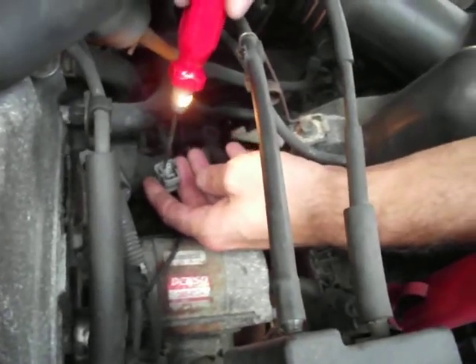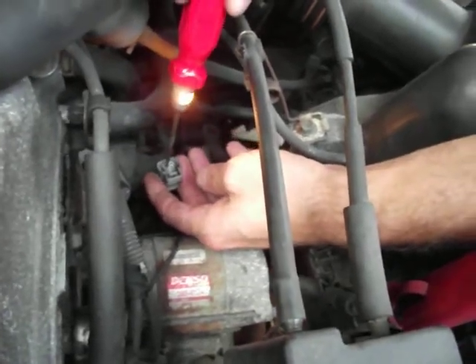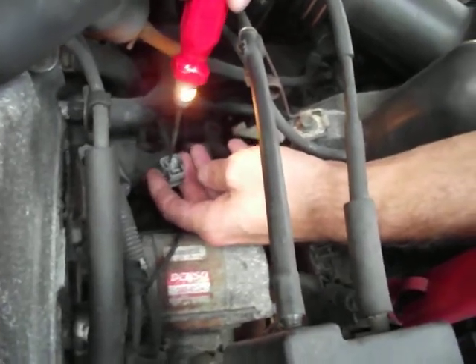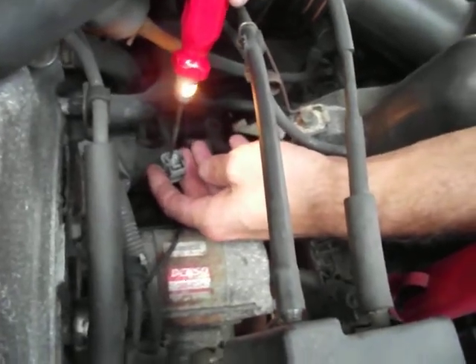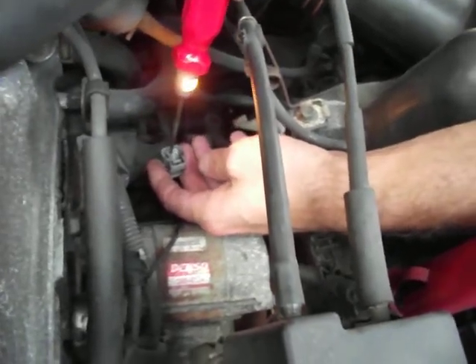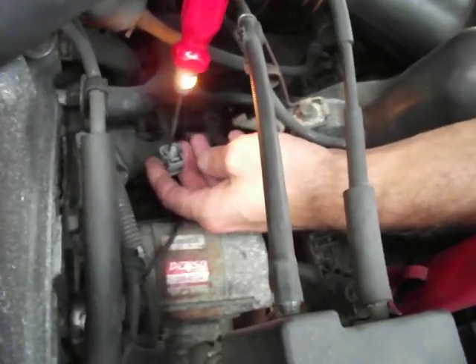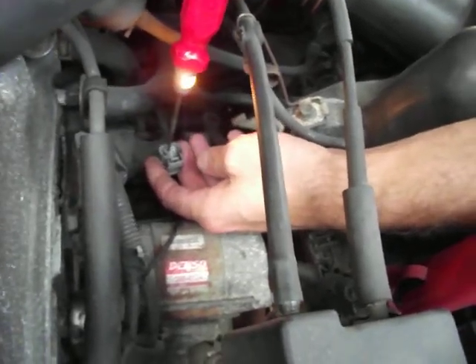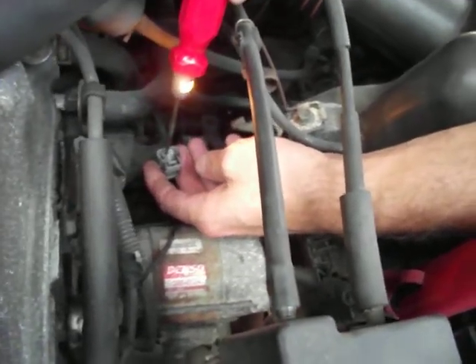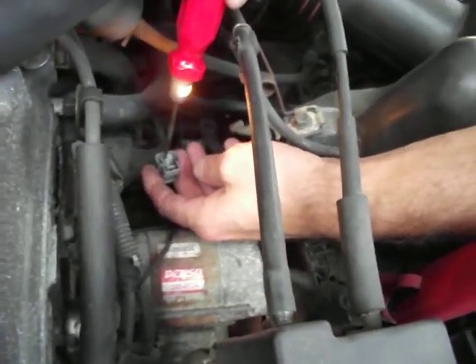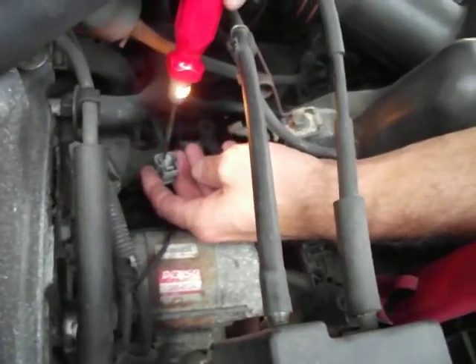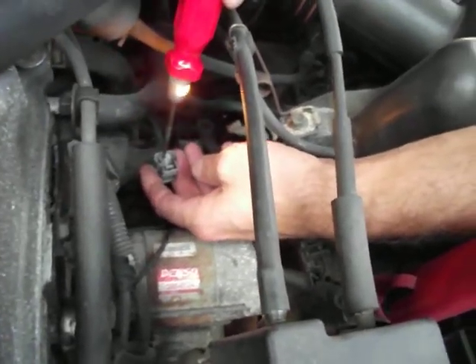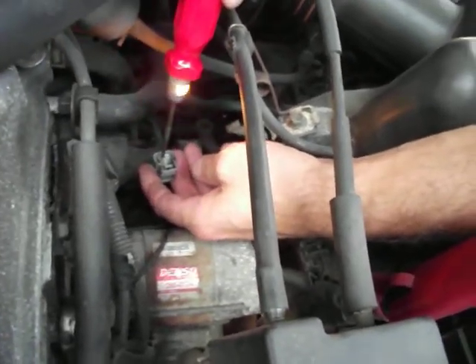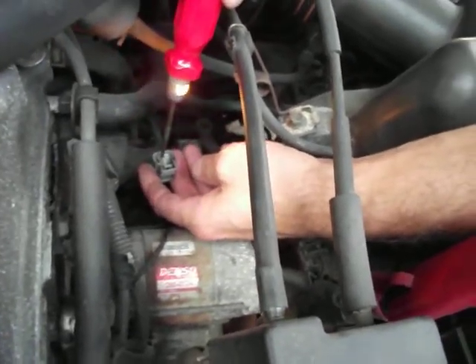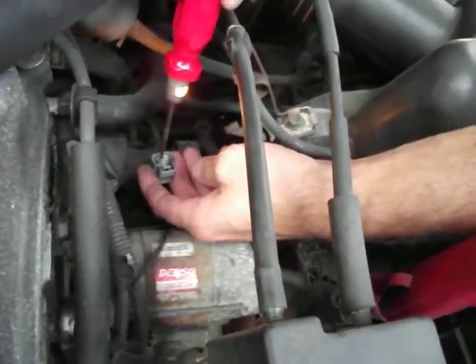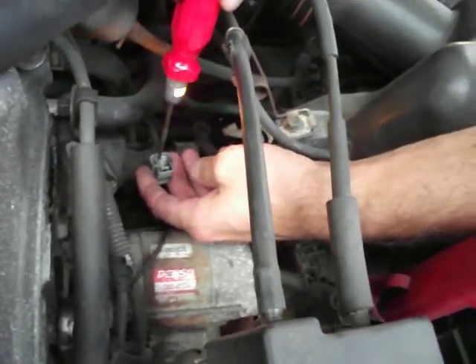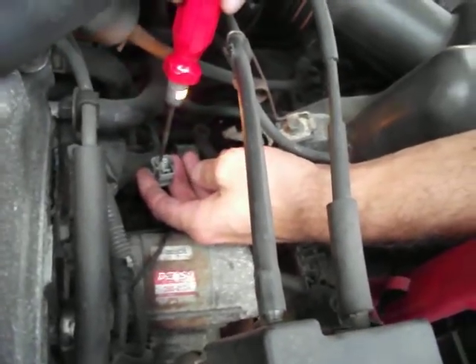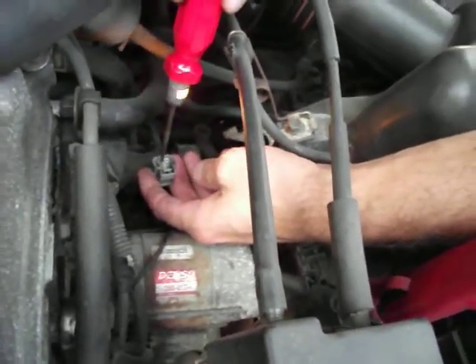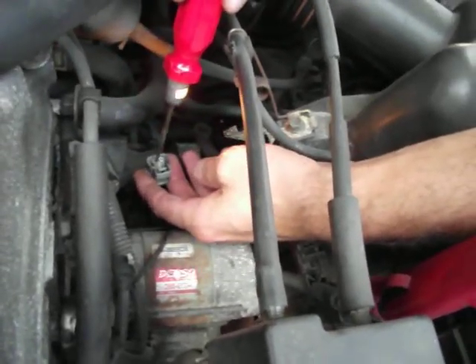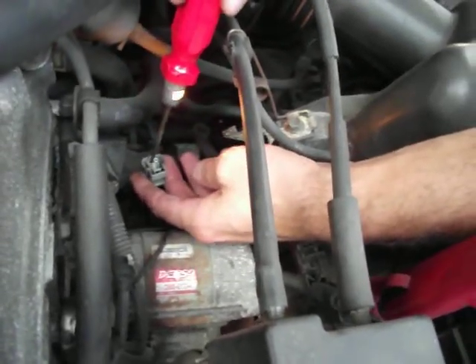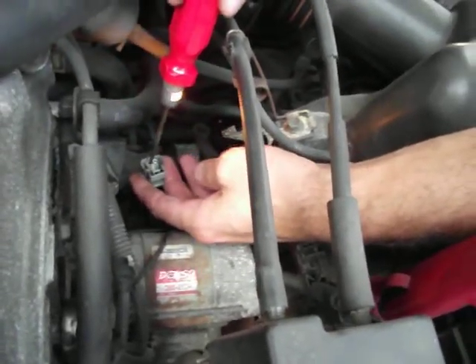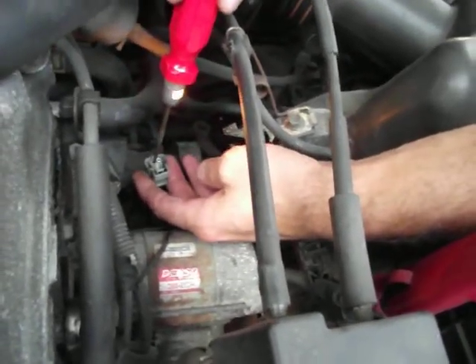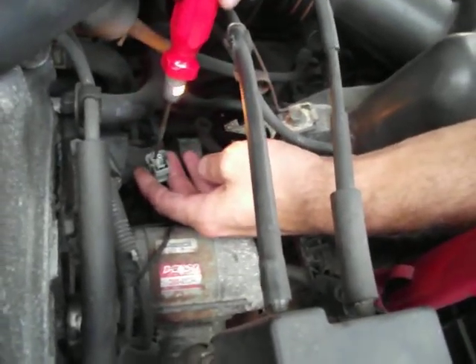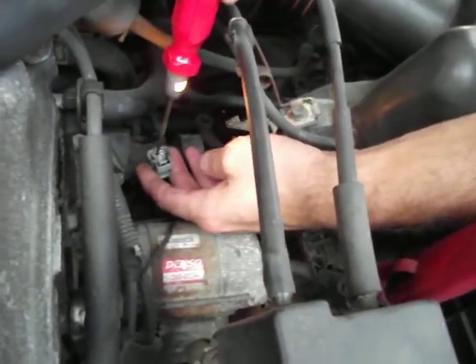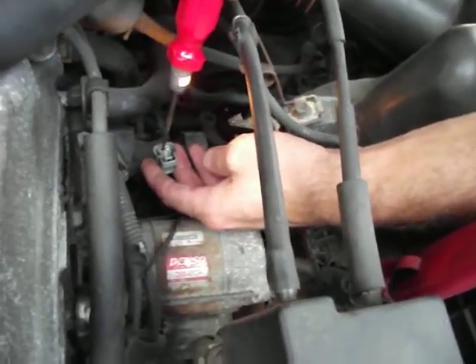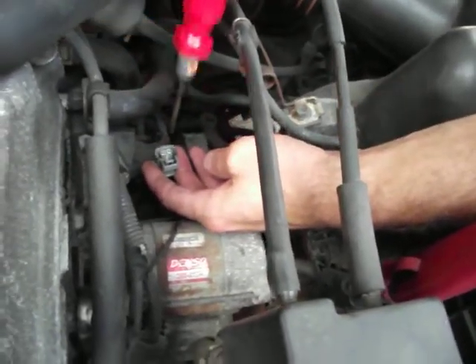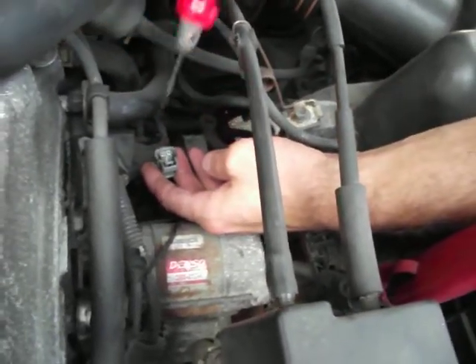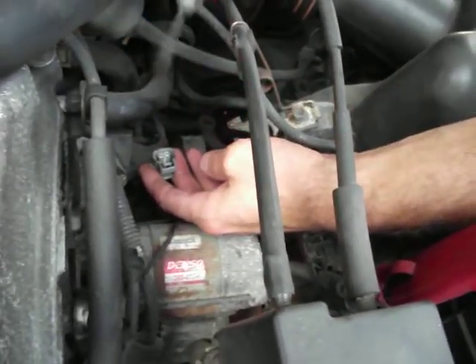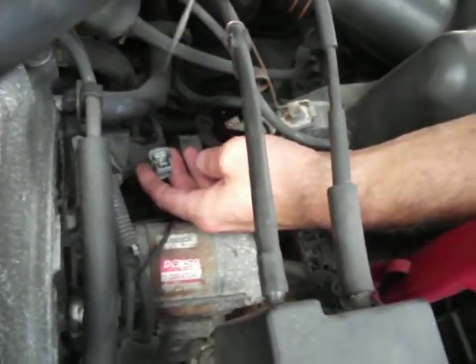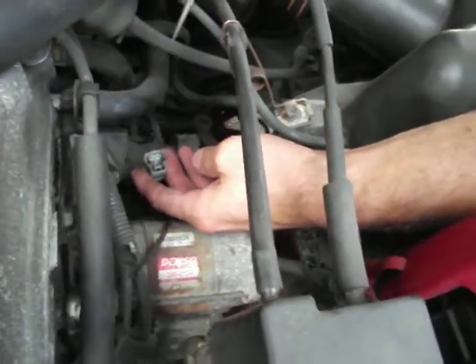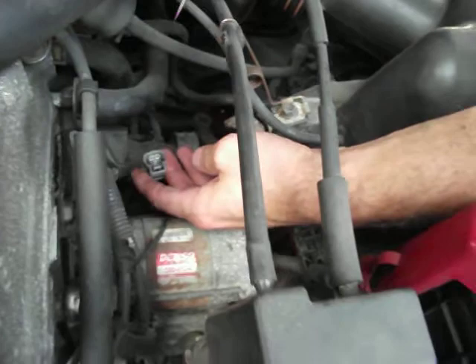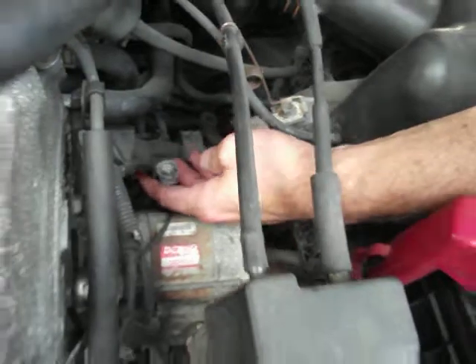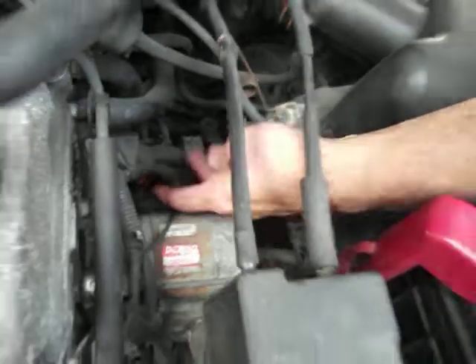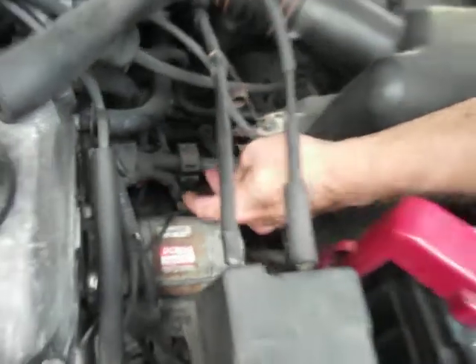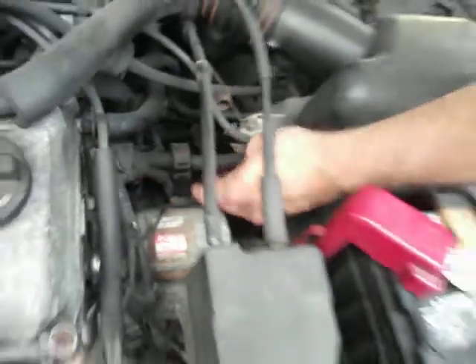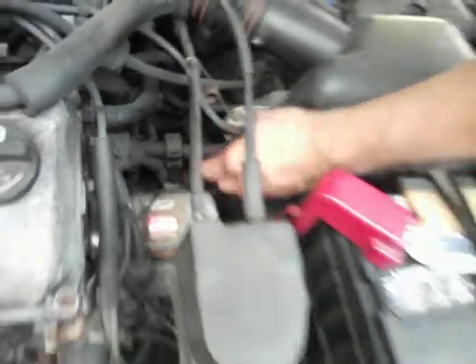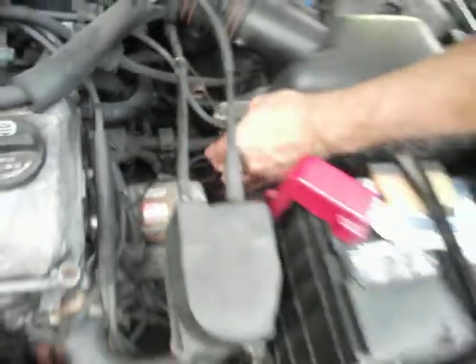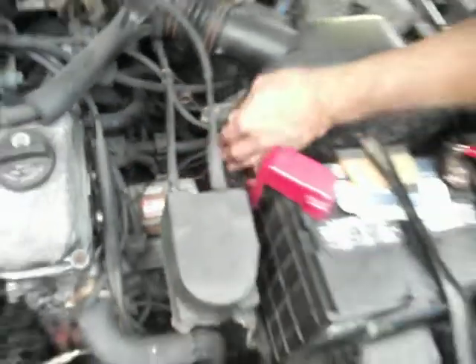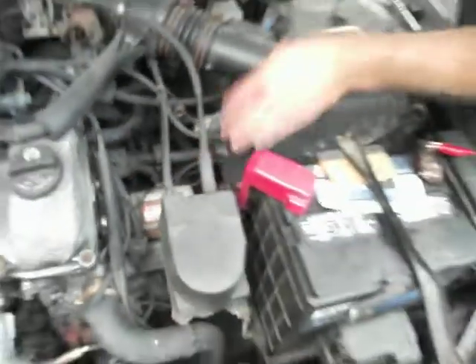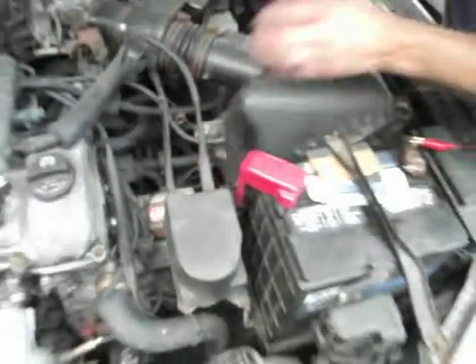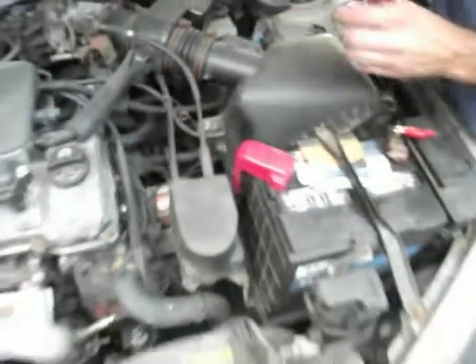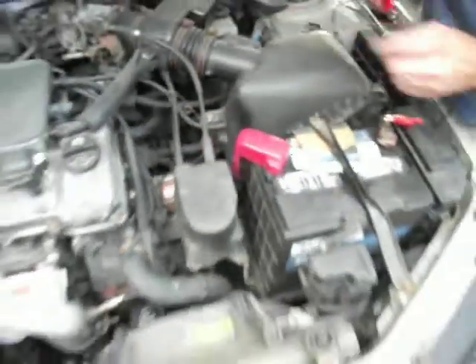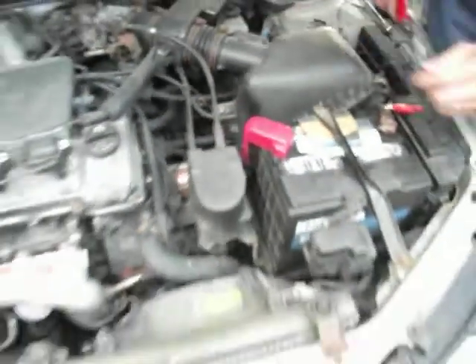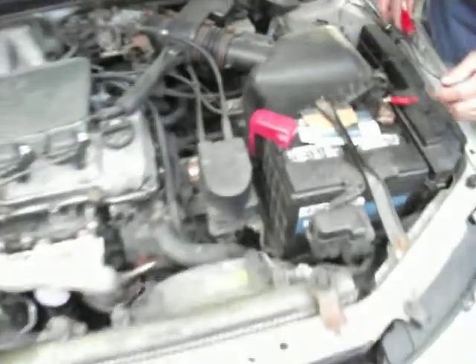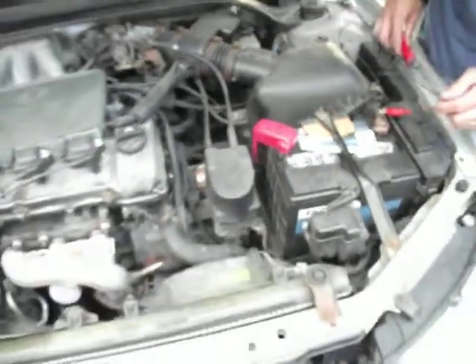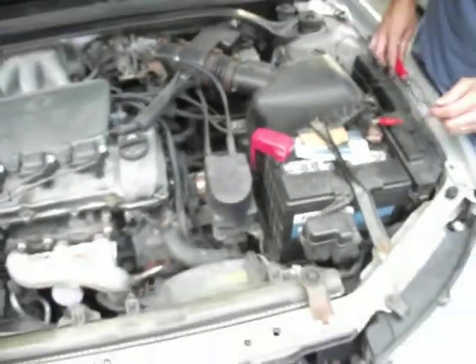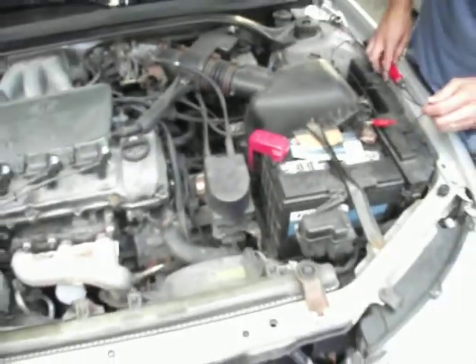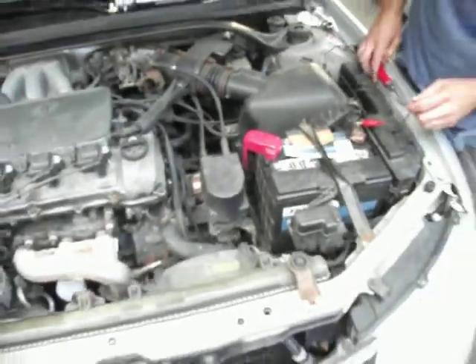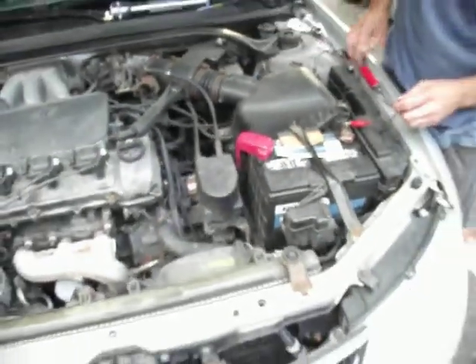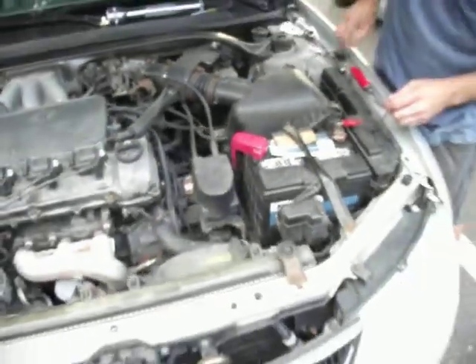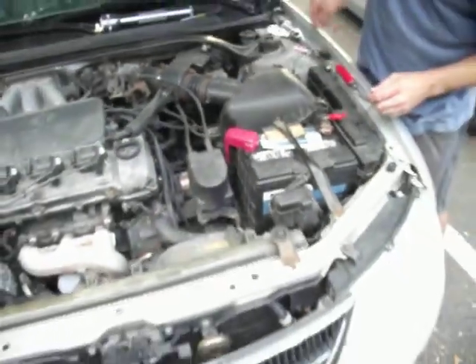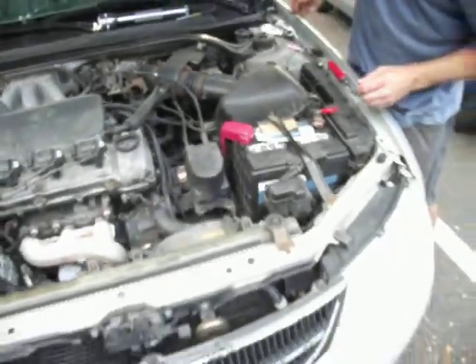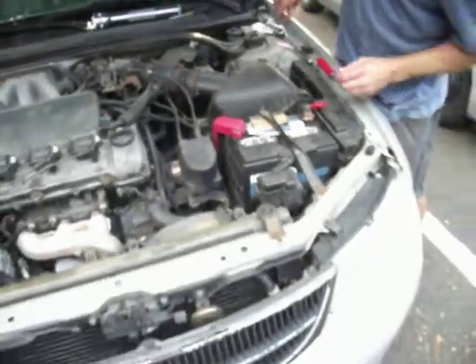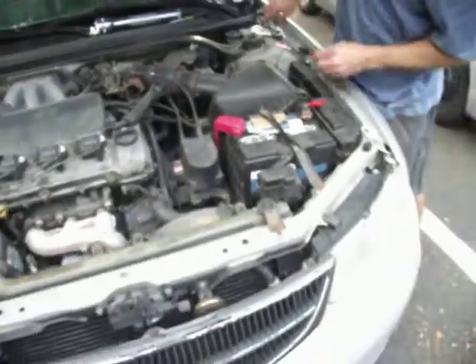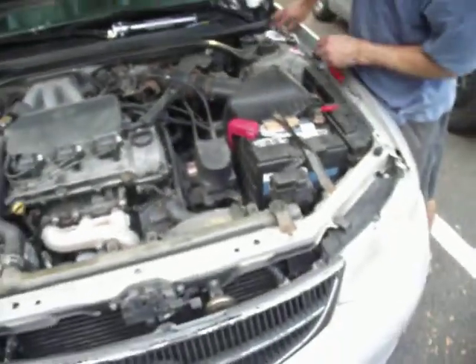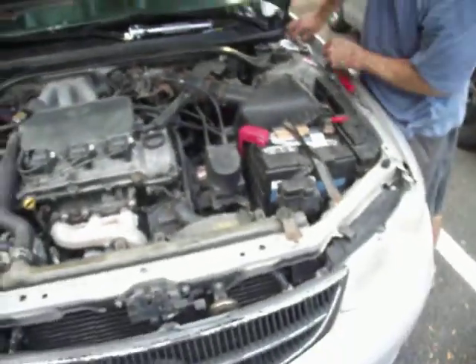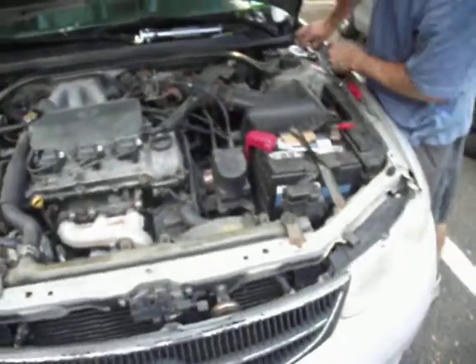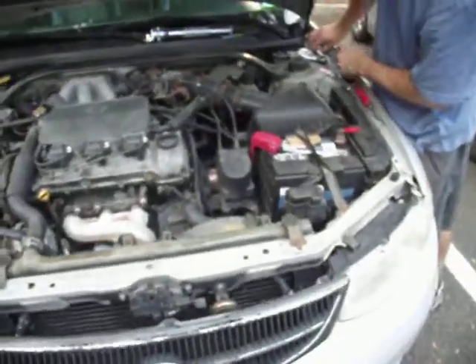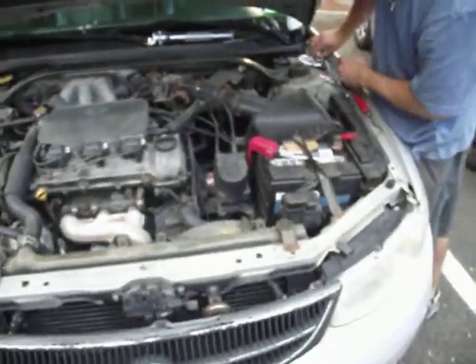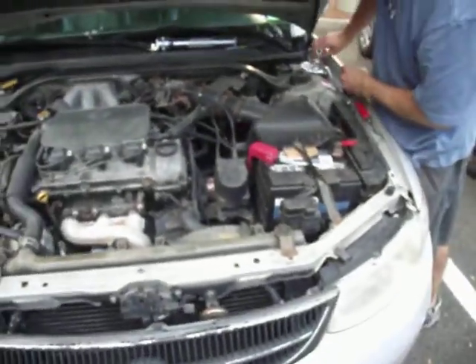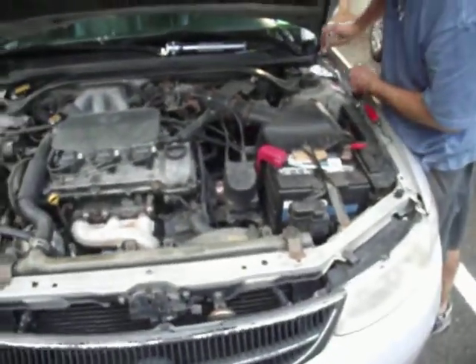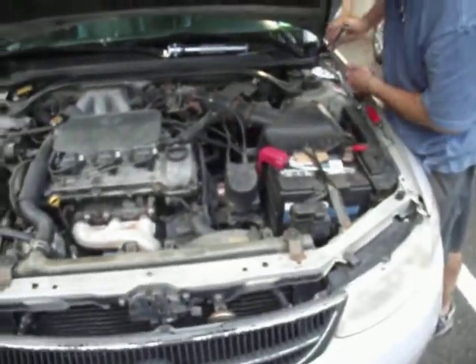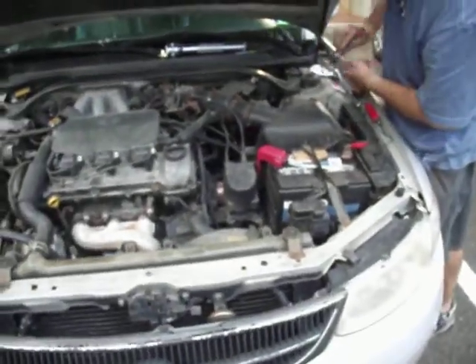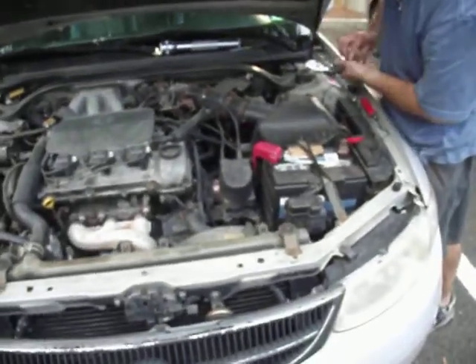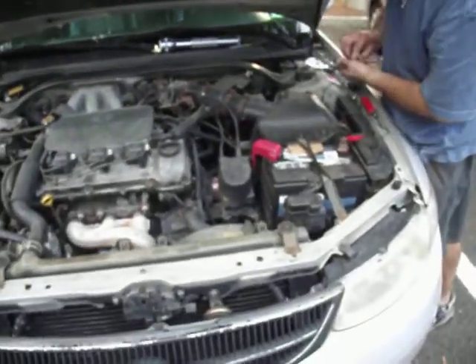We know the fuse is good and the wiring is good because we are getting power. So the next thing that would lead us to believe is that the switch is faulty. So we're going to remove the switch.